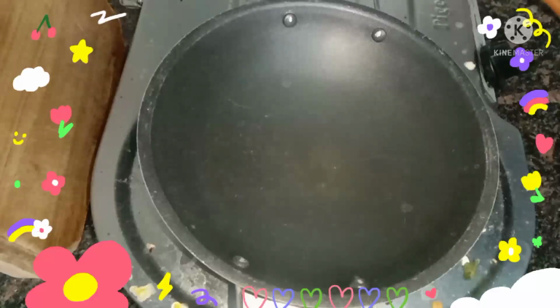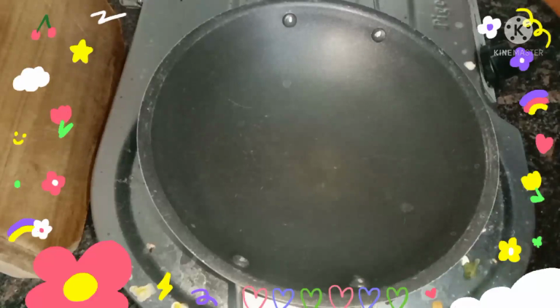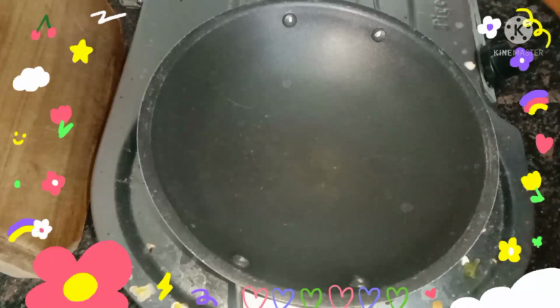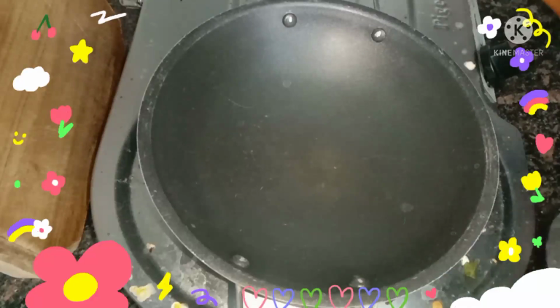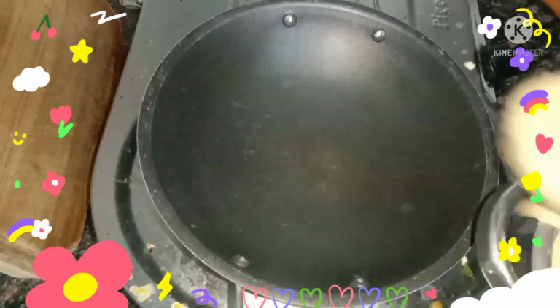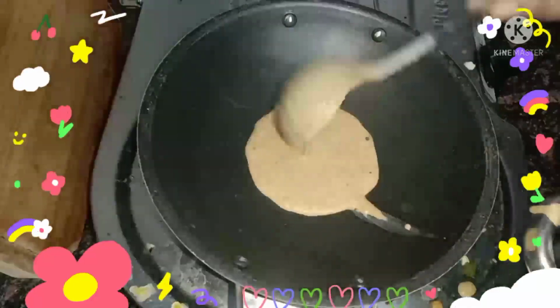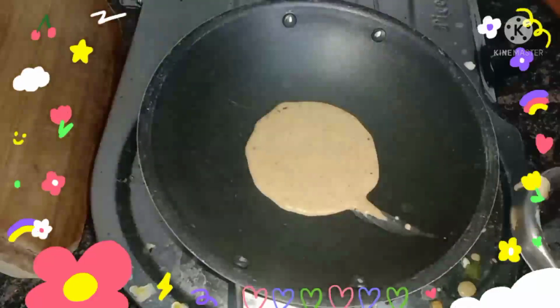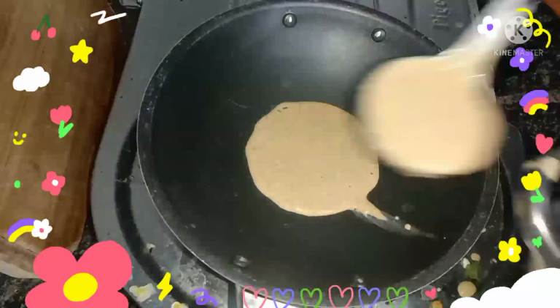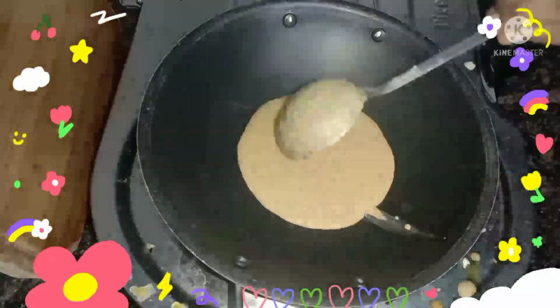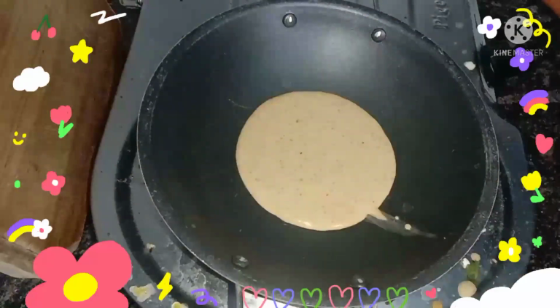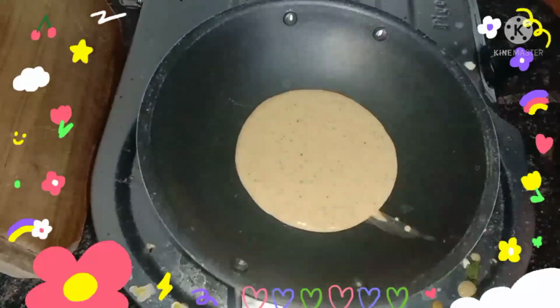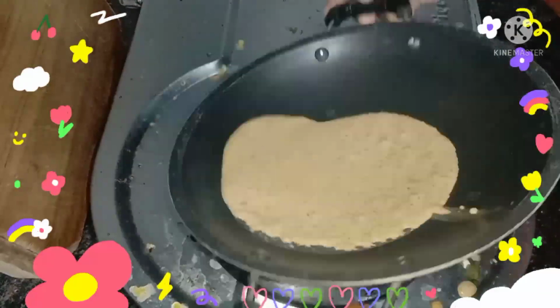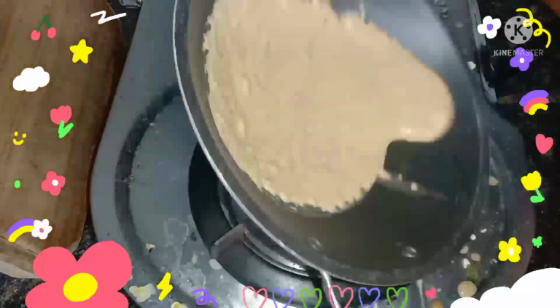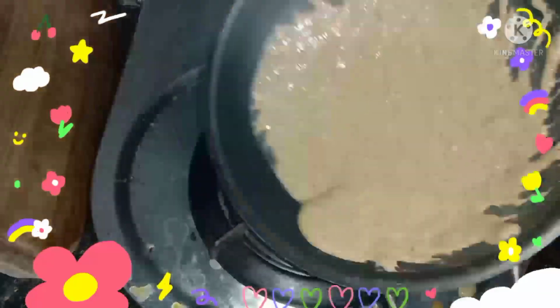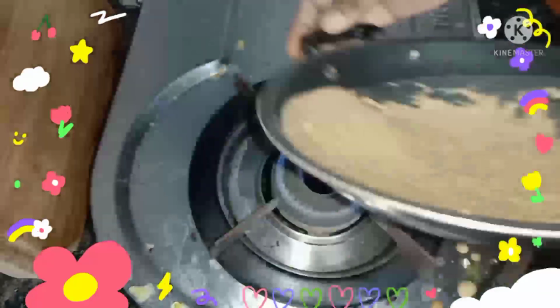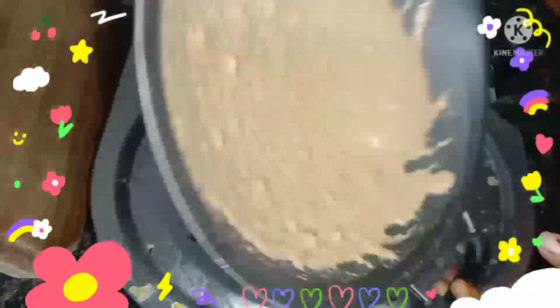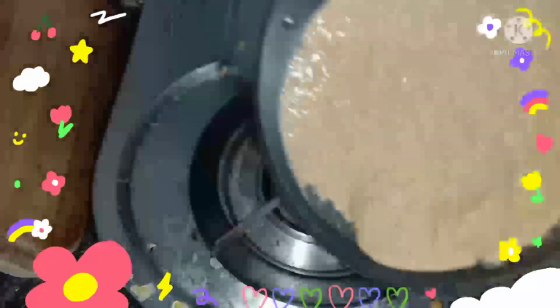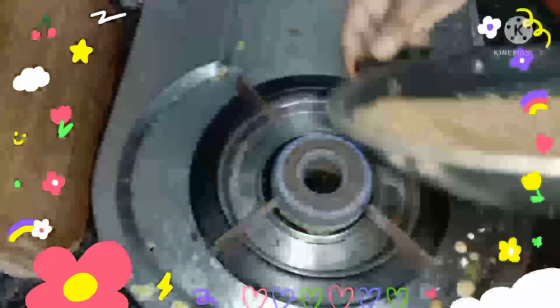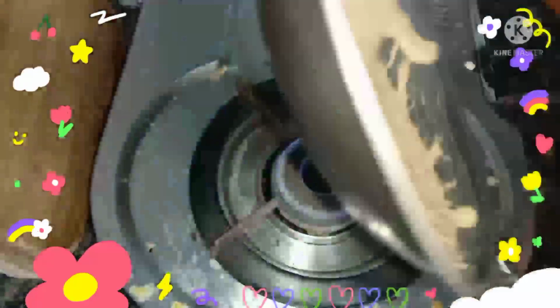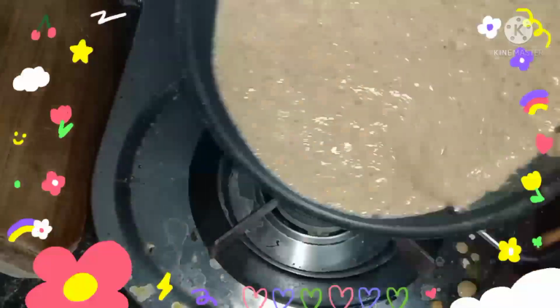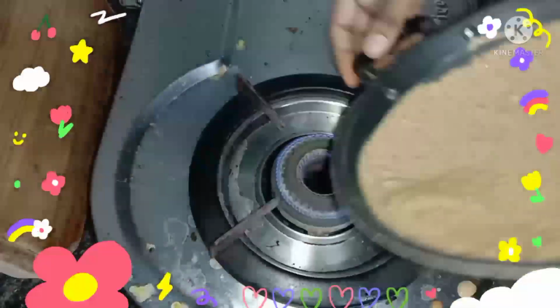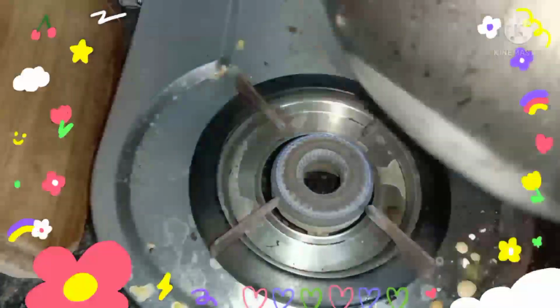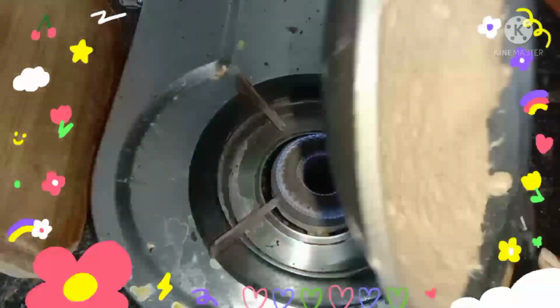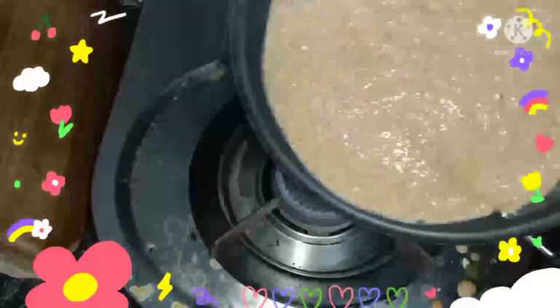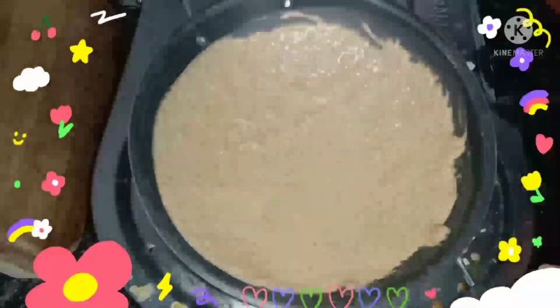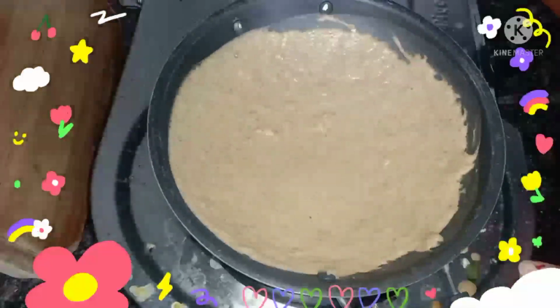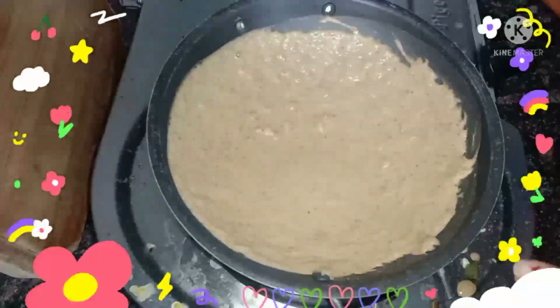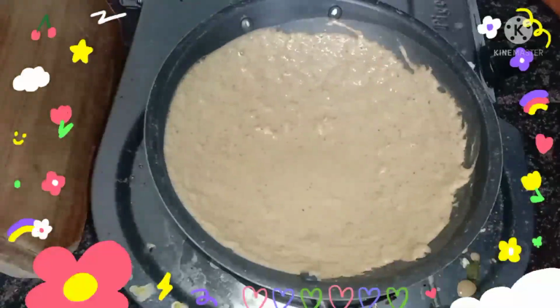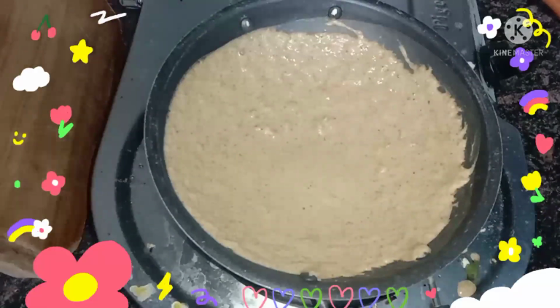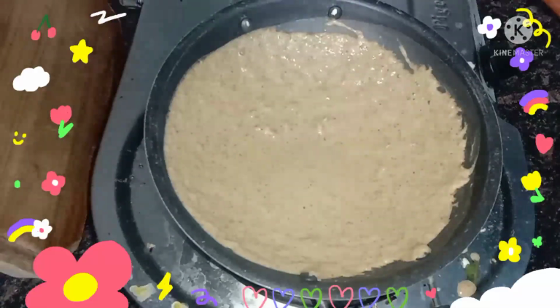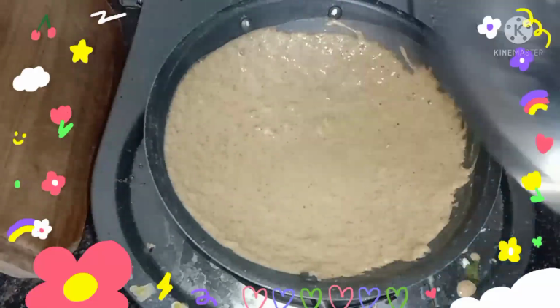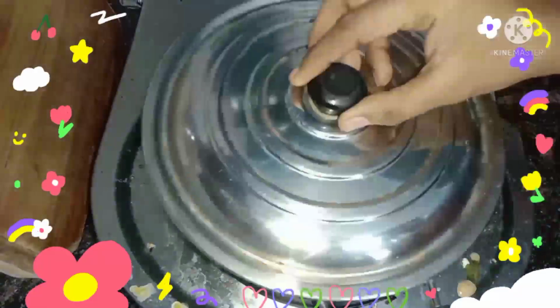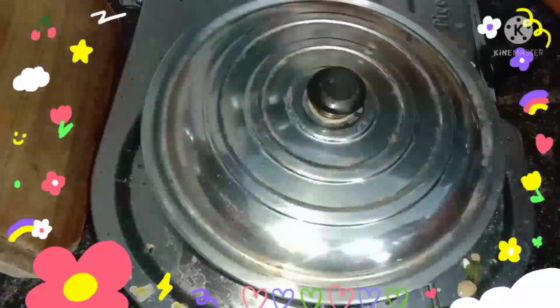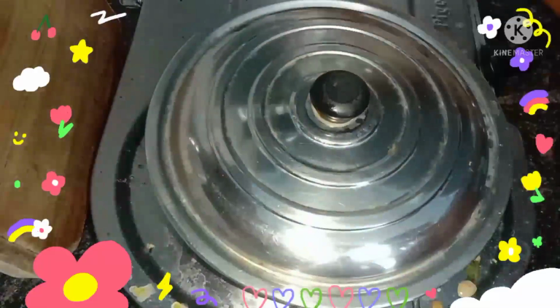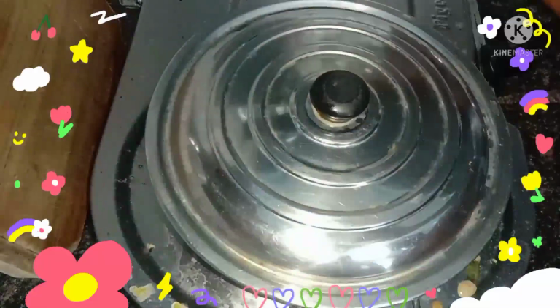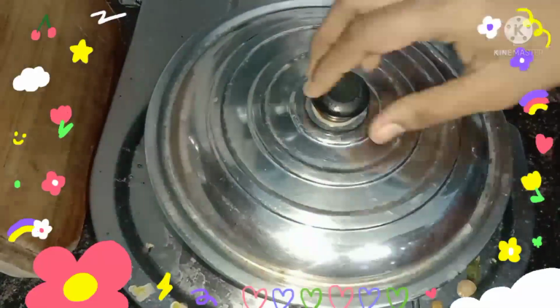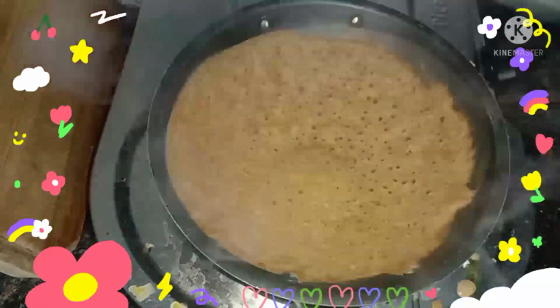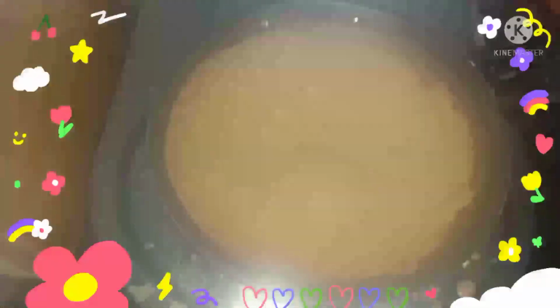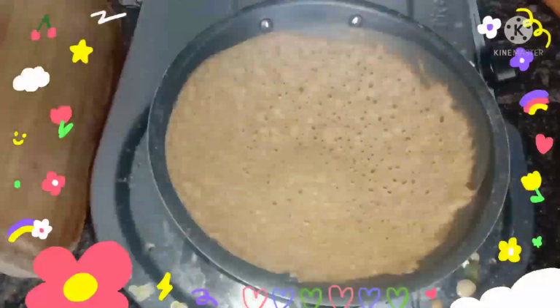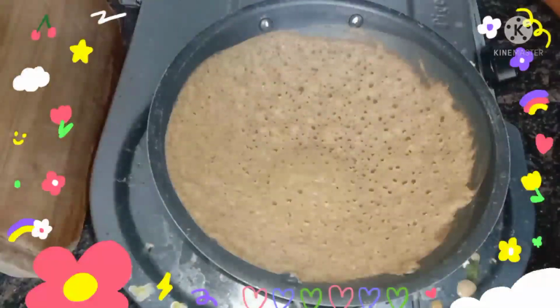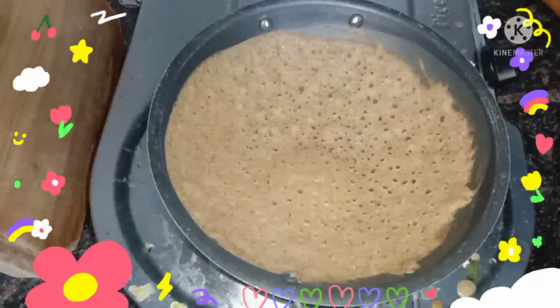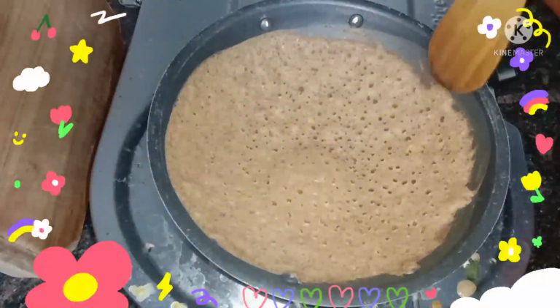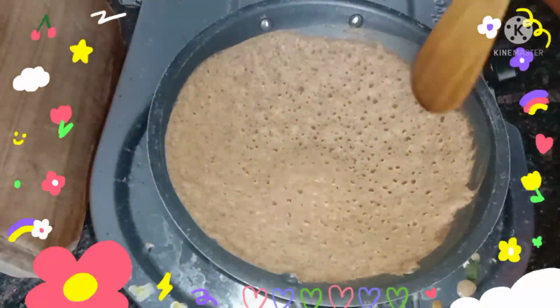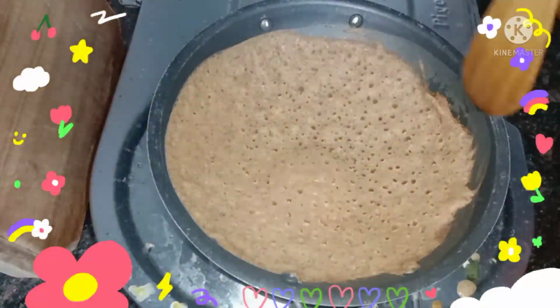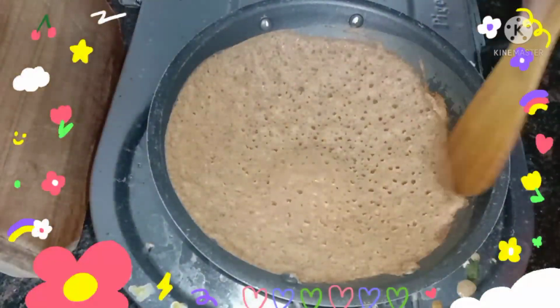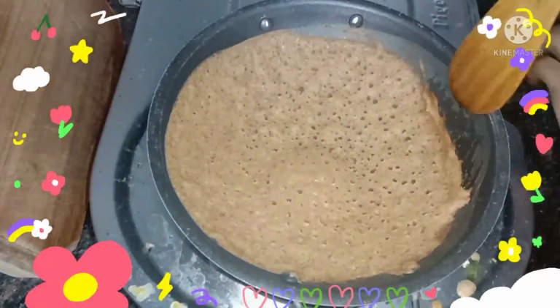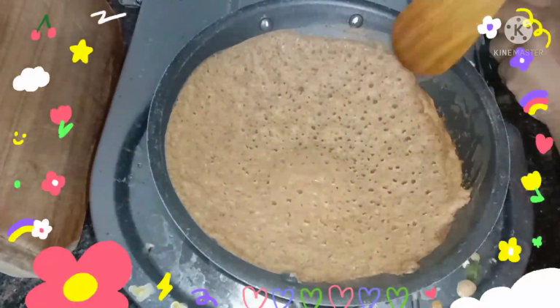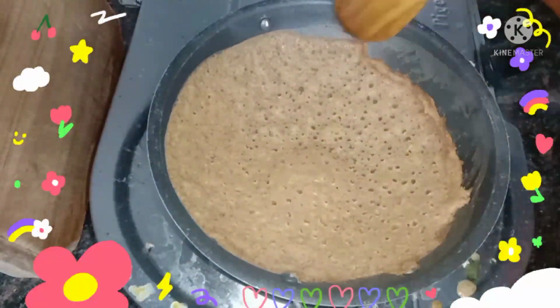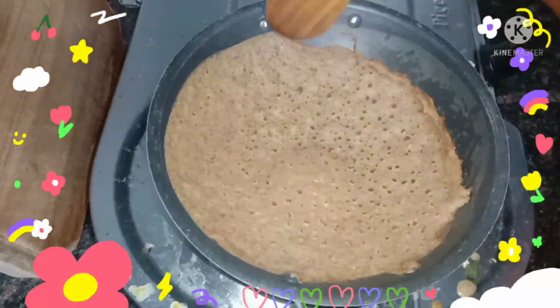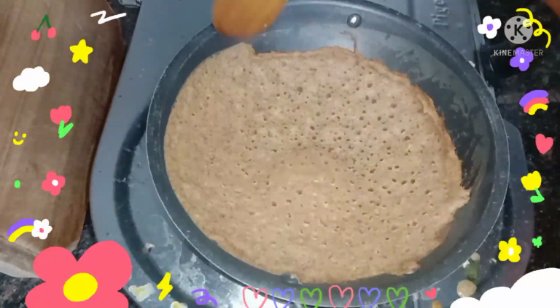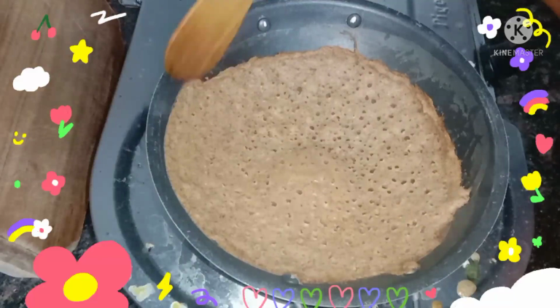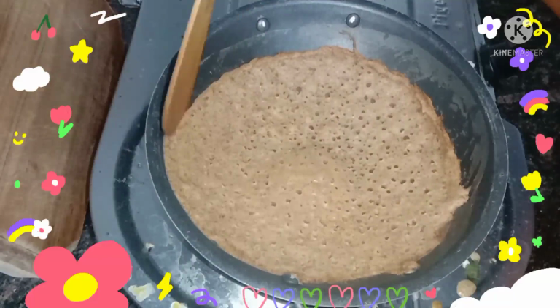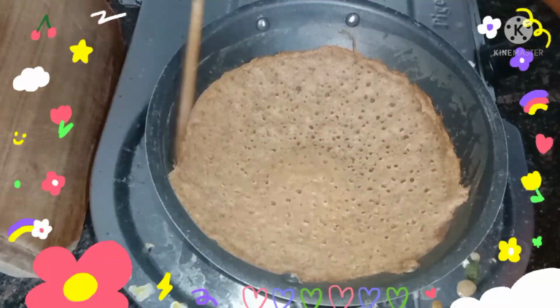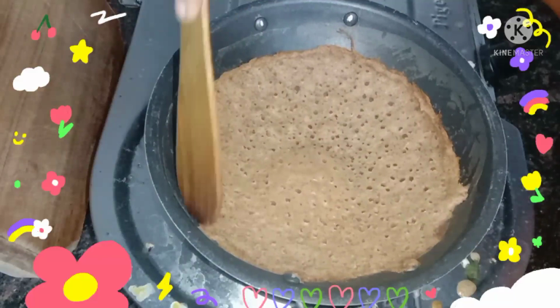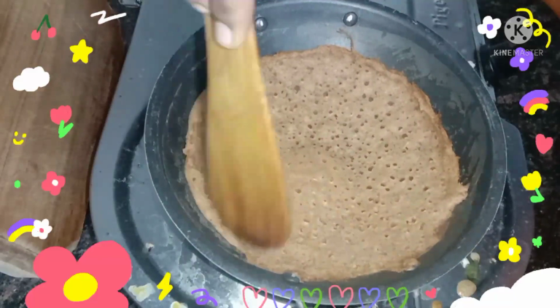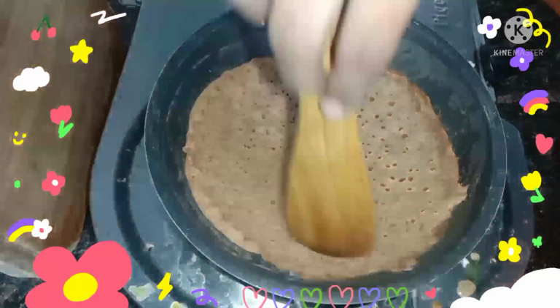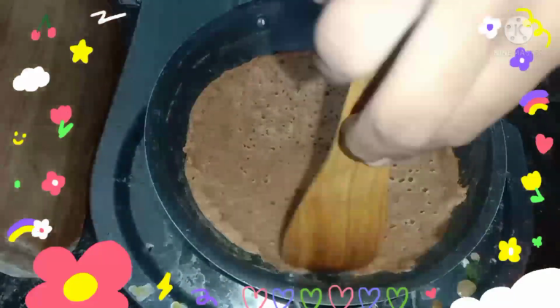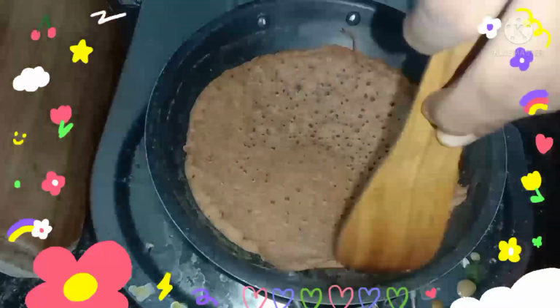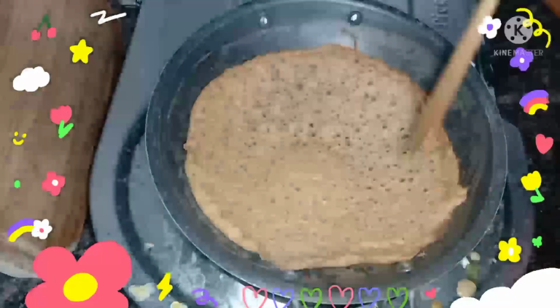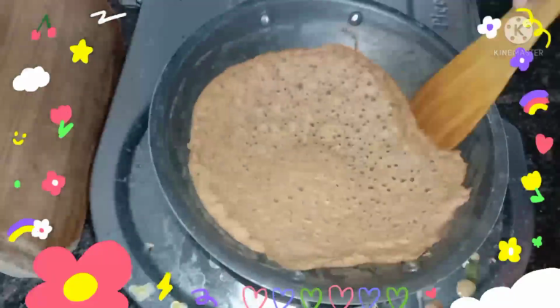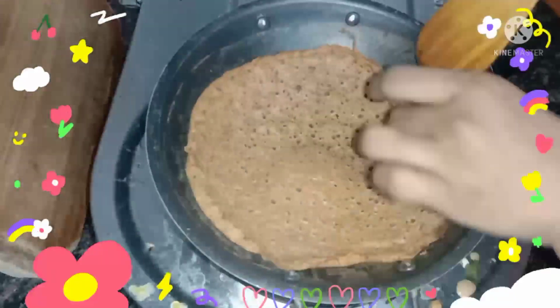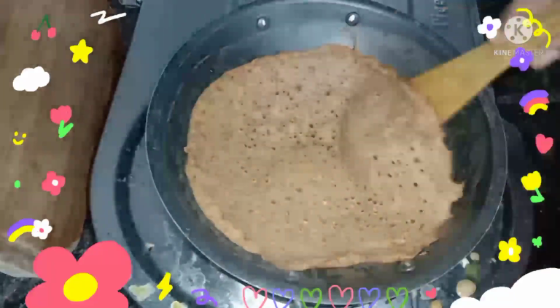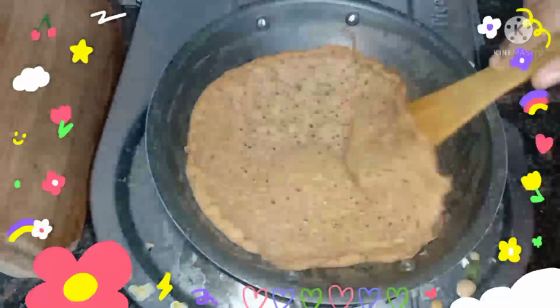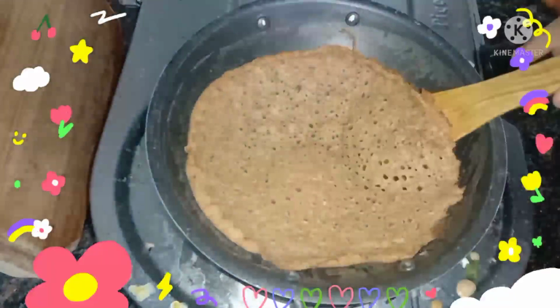Hi friends, I am going to show you a healthy recipe with red rice and sweet rice. Let's see how you can do it.